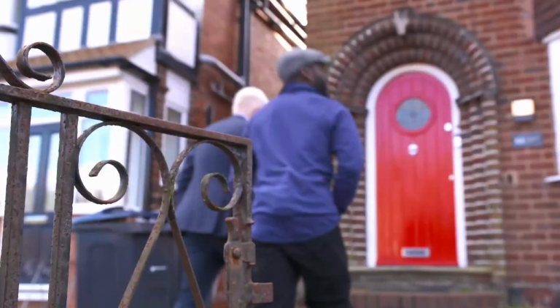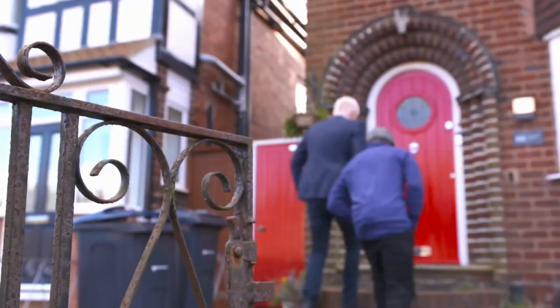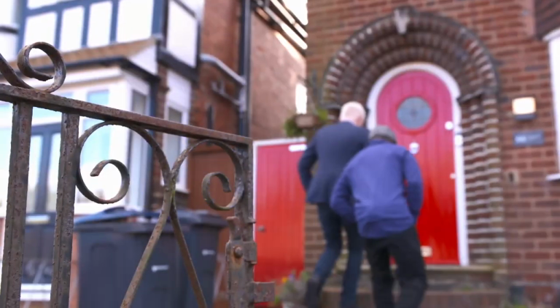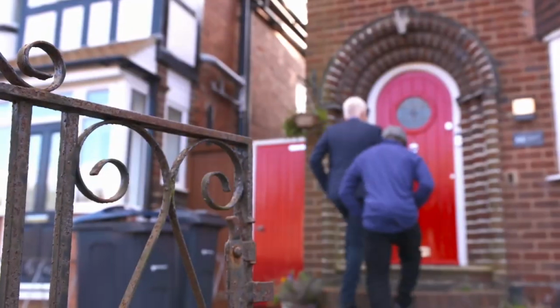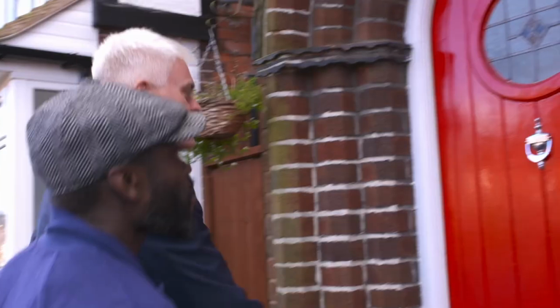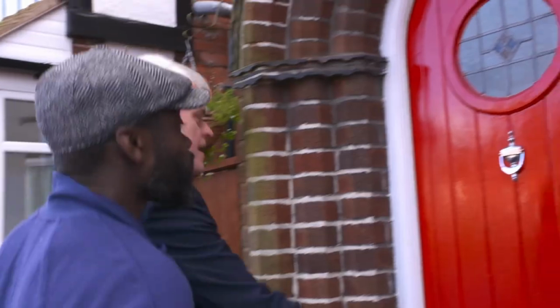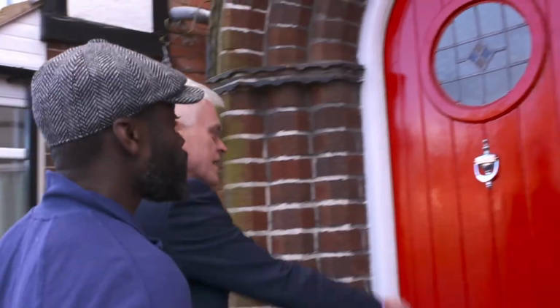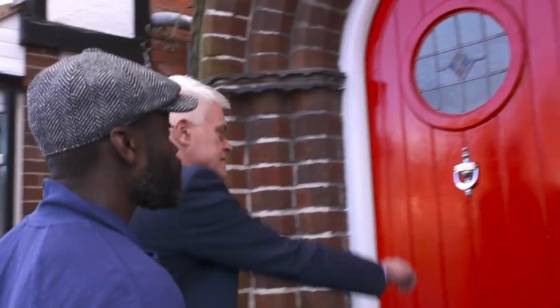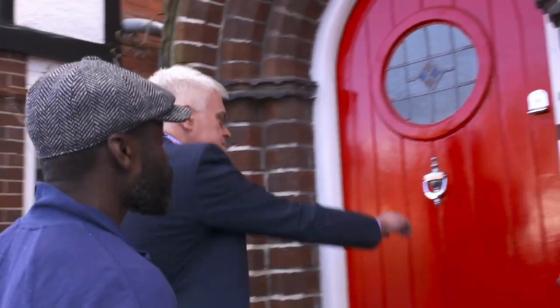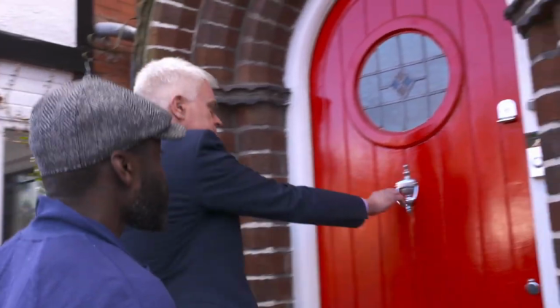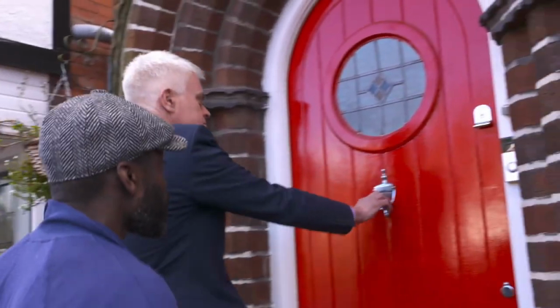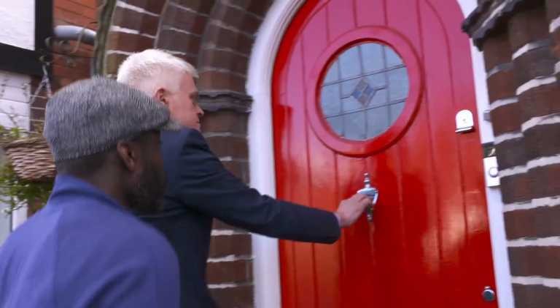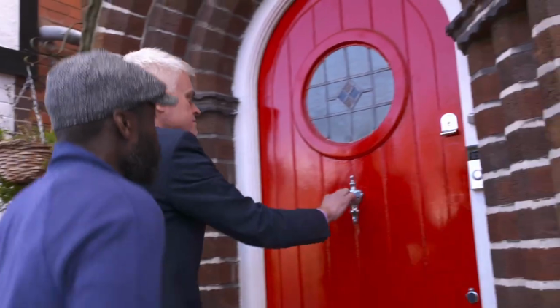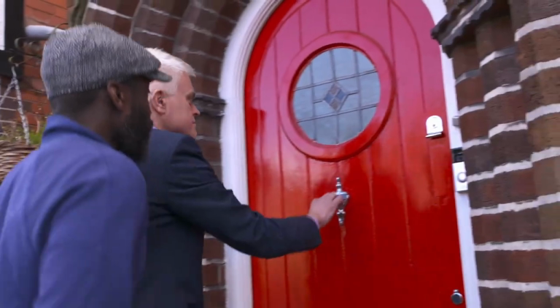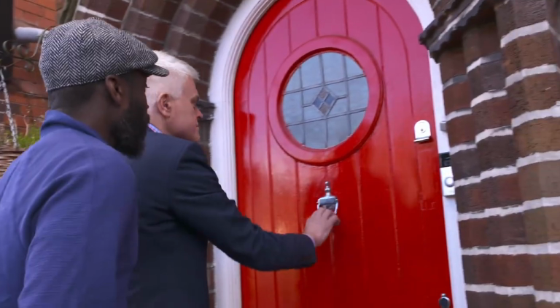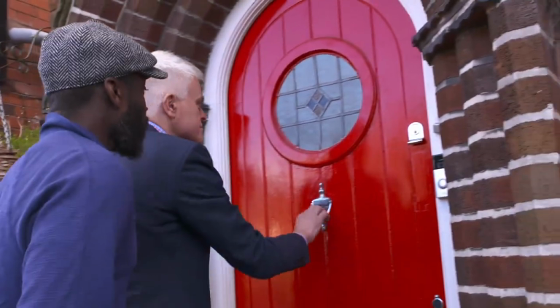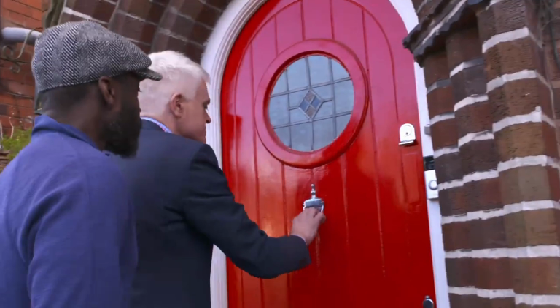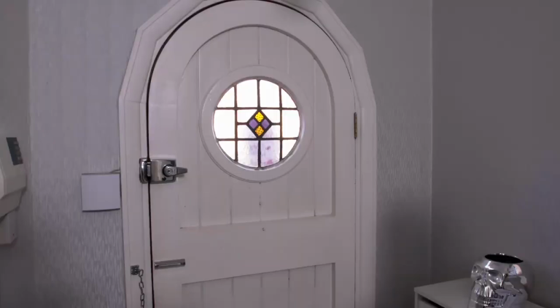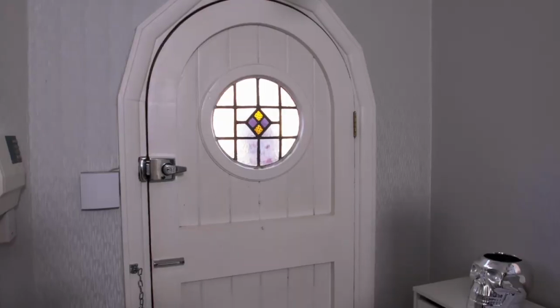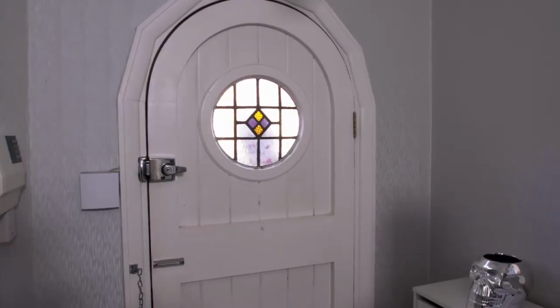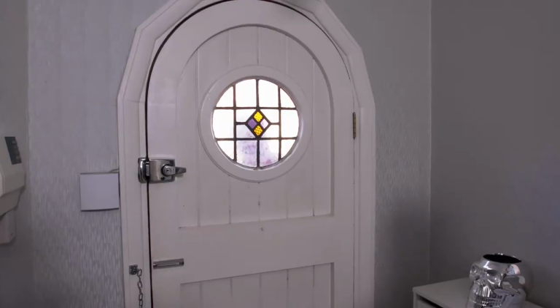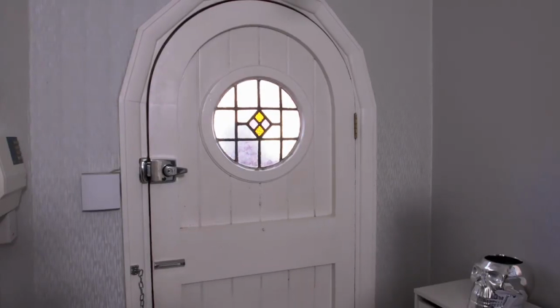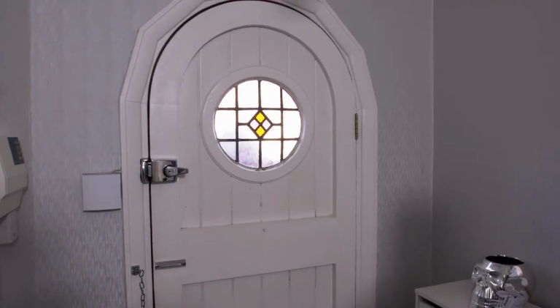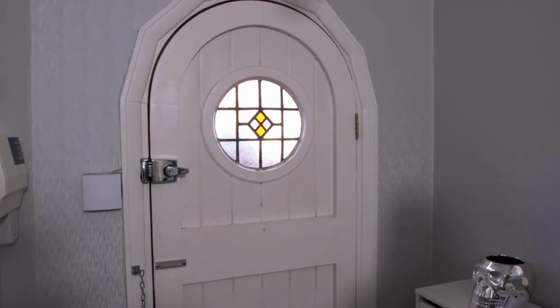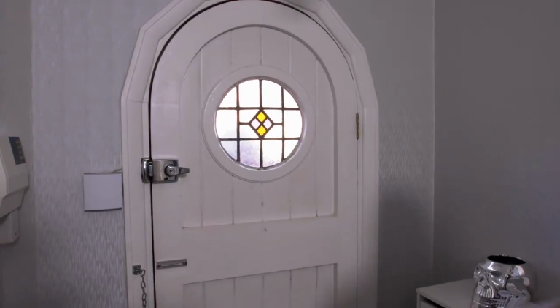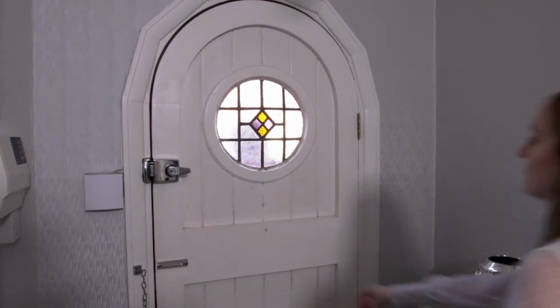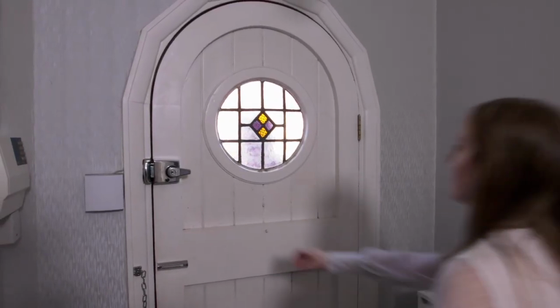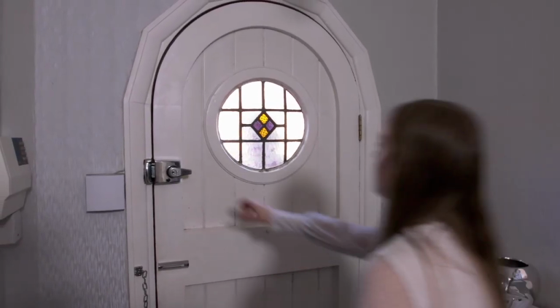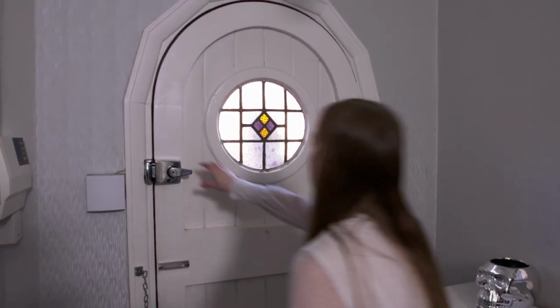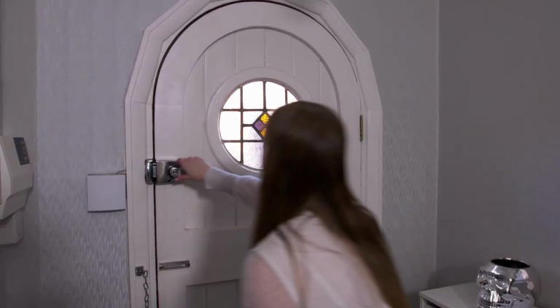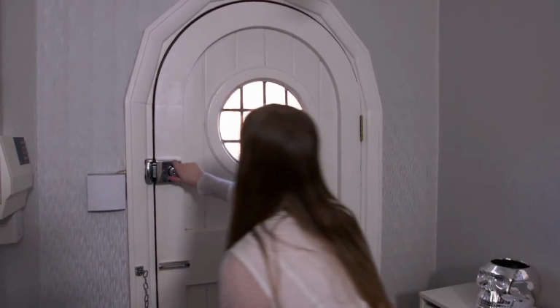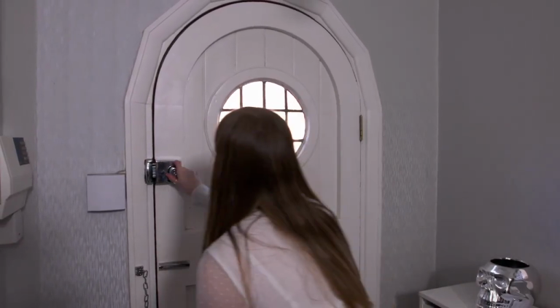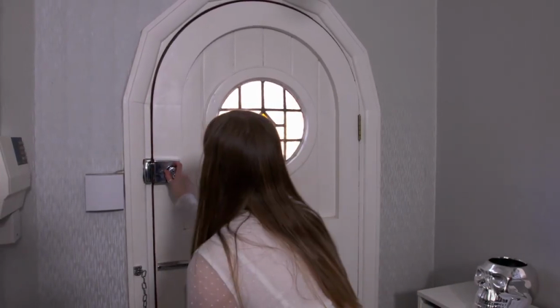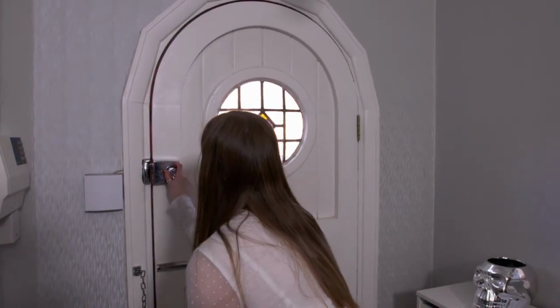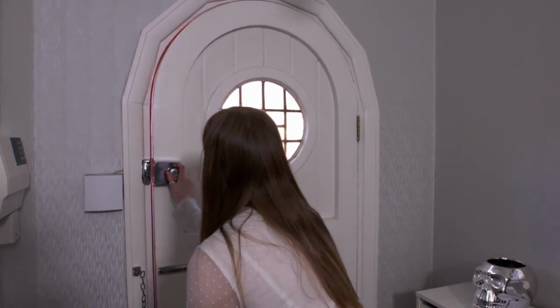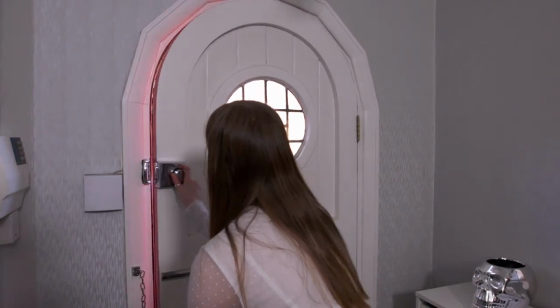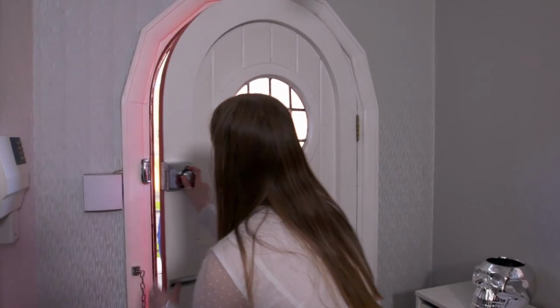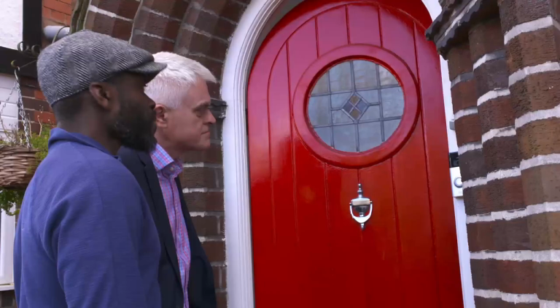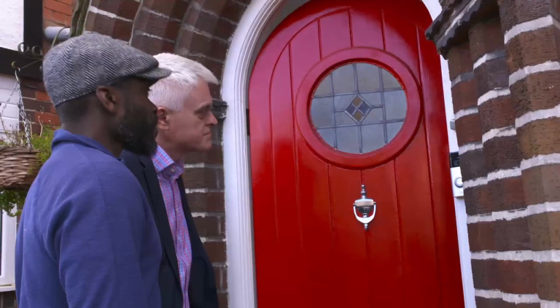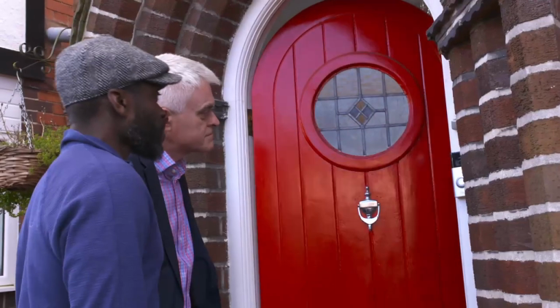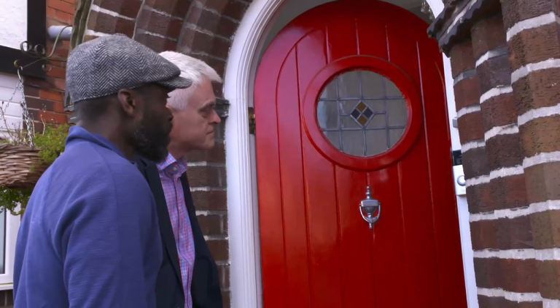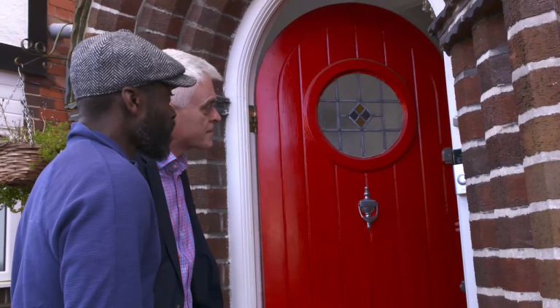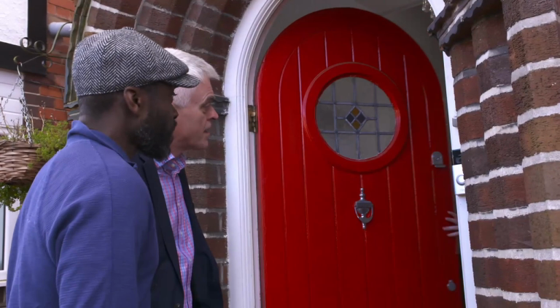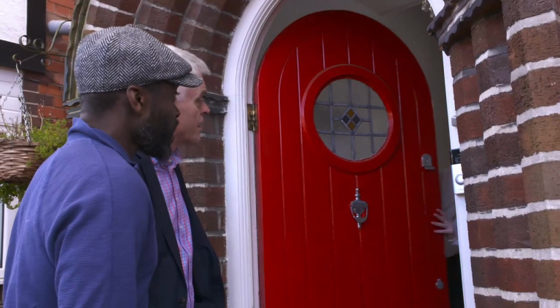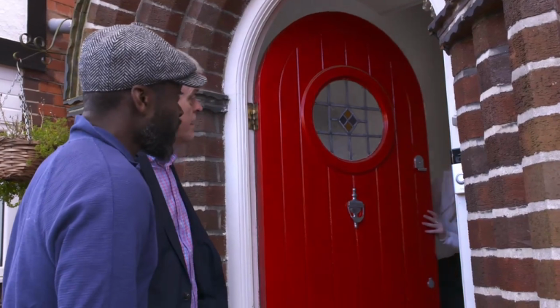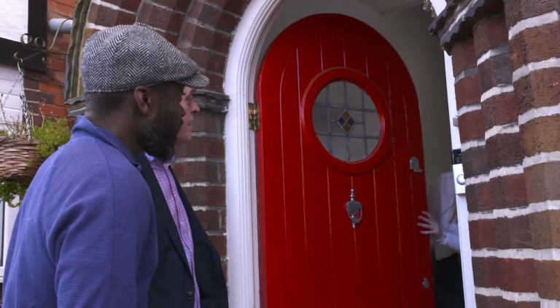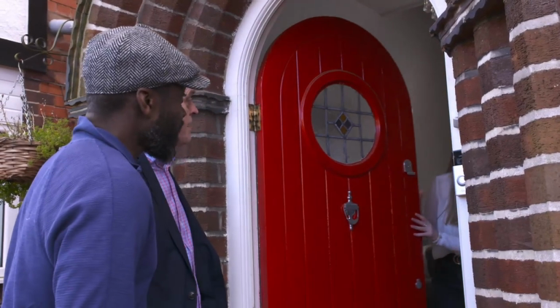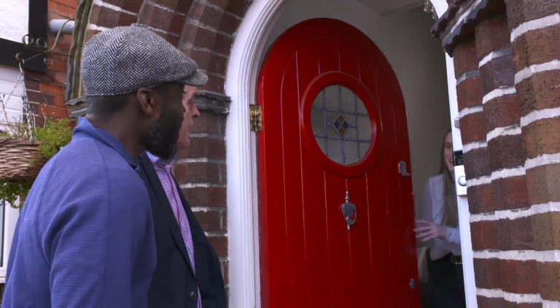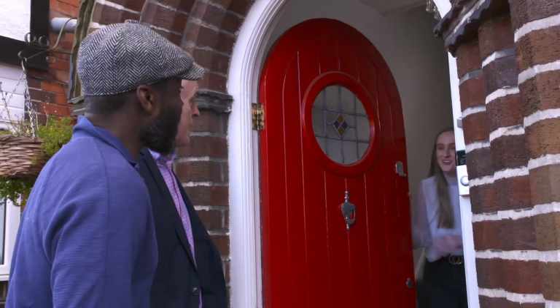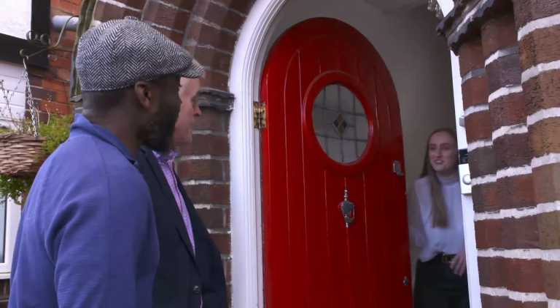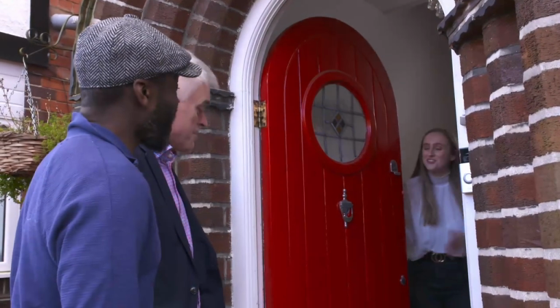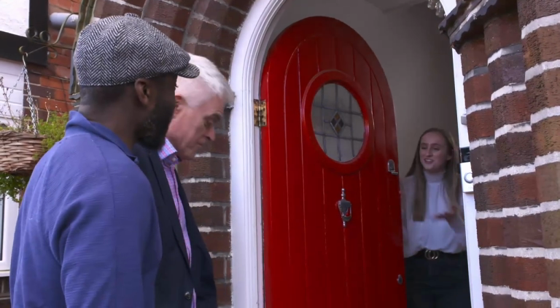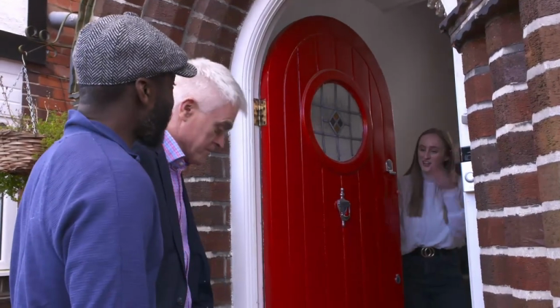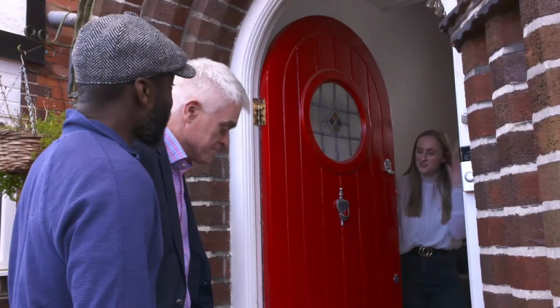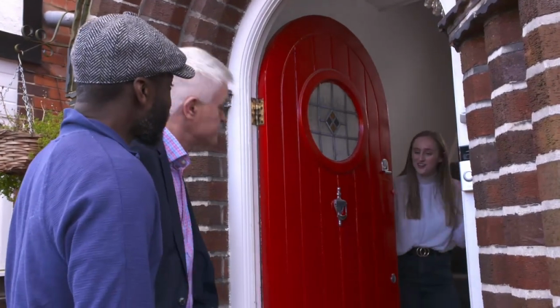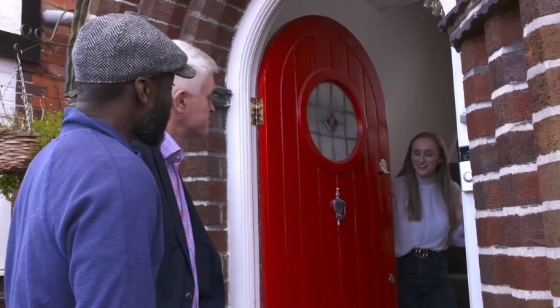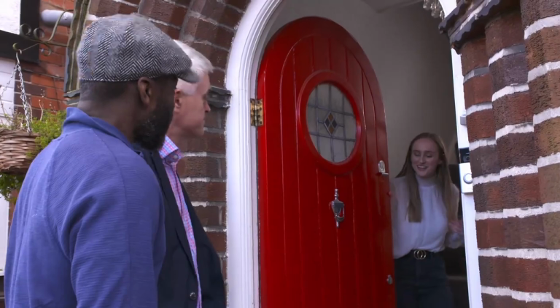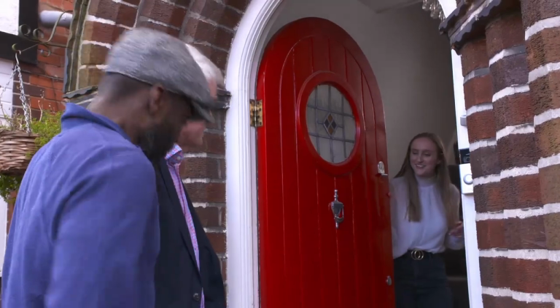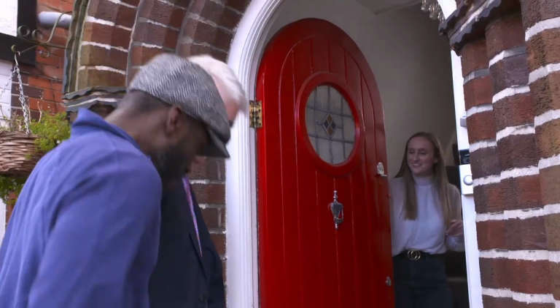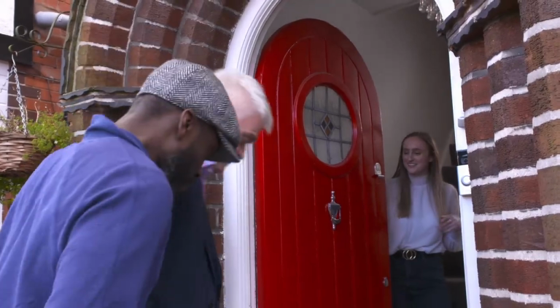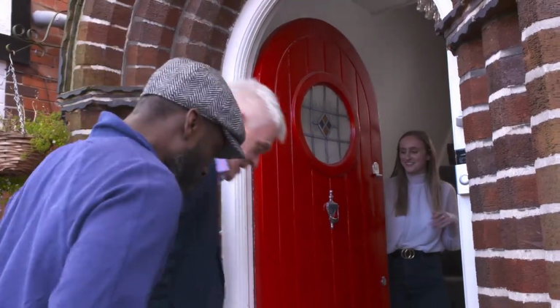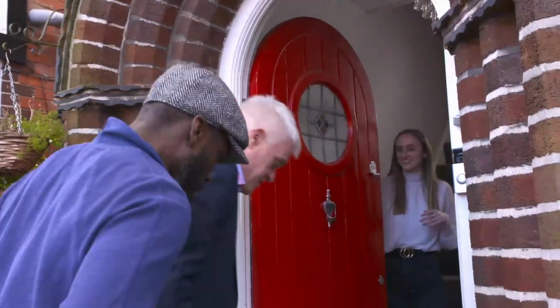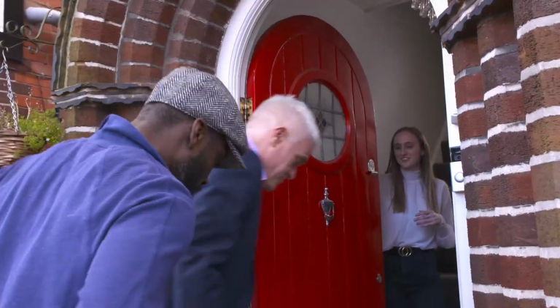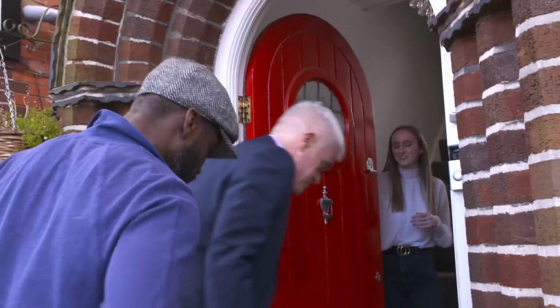Here we are. Today, Otis and I are visiting this delightful home in Birmingham. Hello! Hi! Pull on in. Thank you very much.